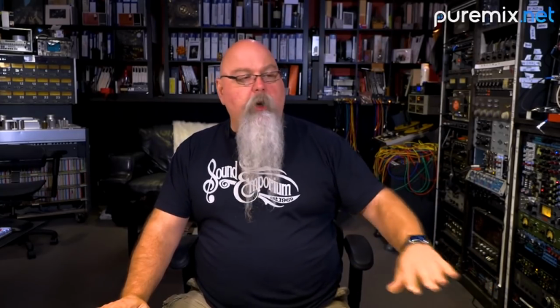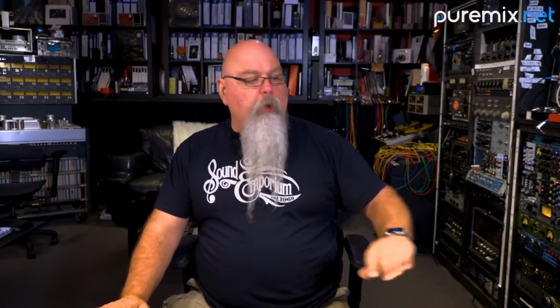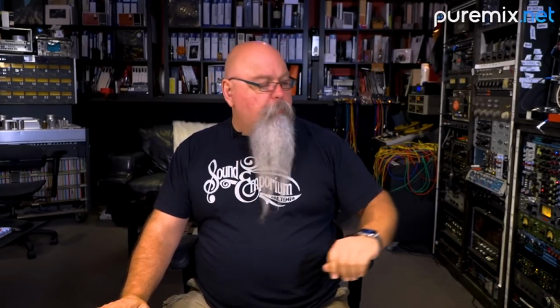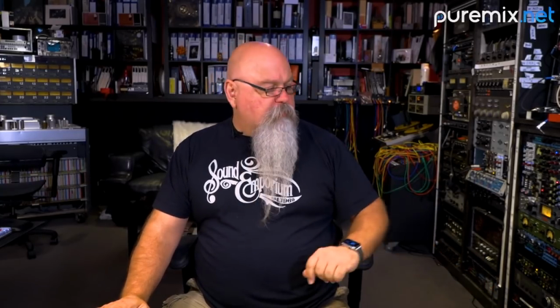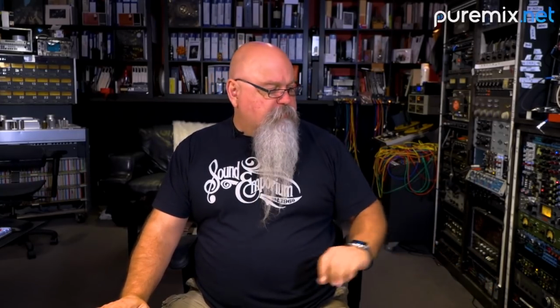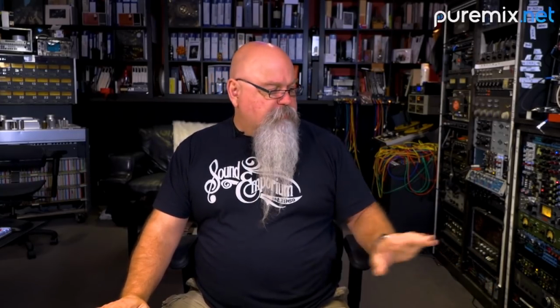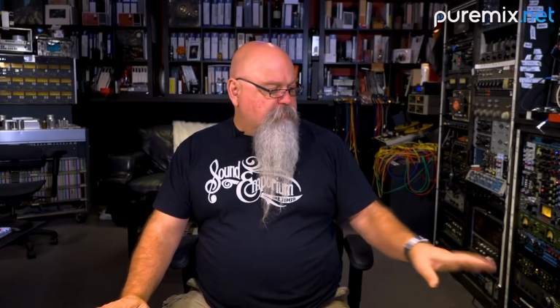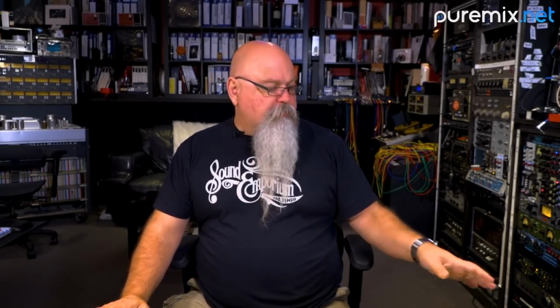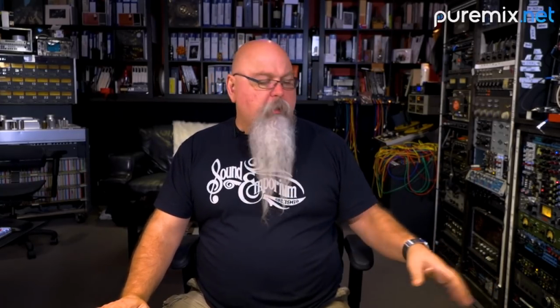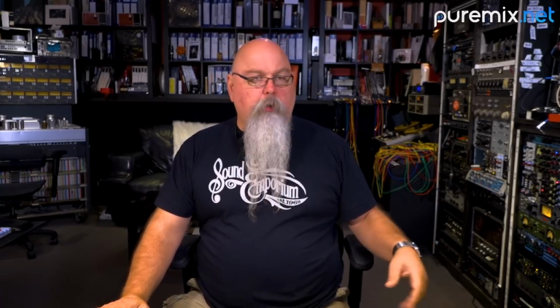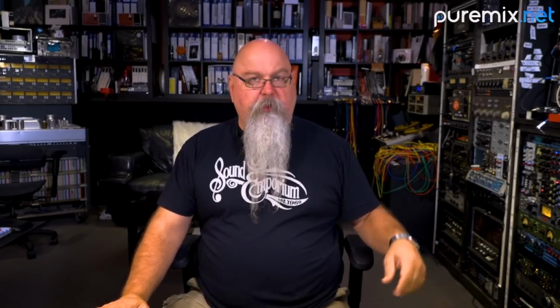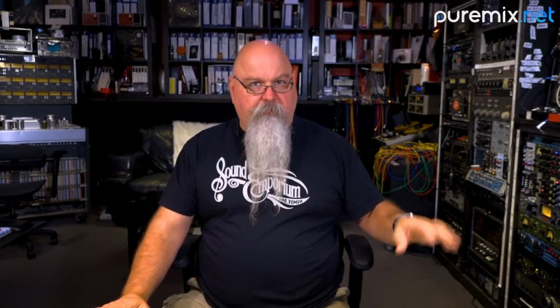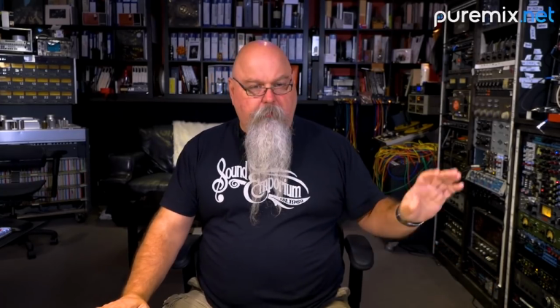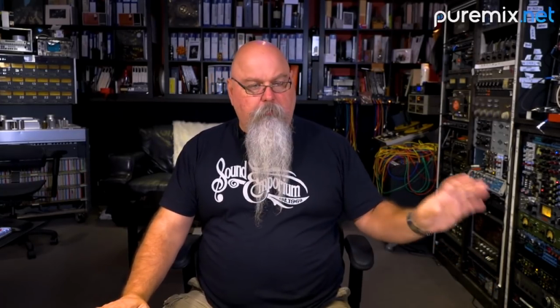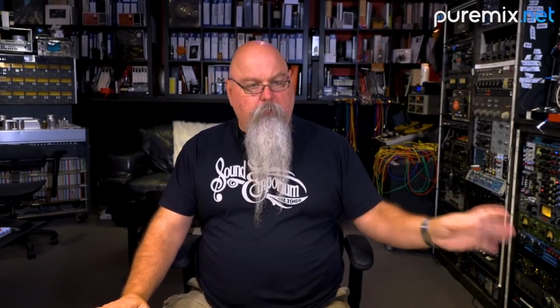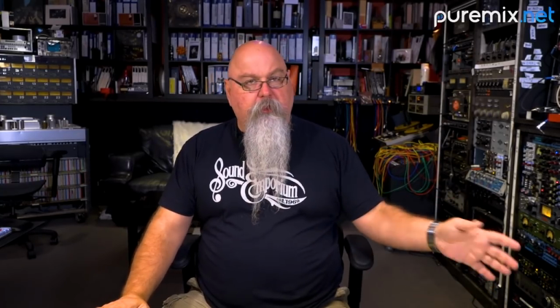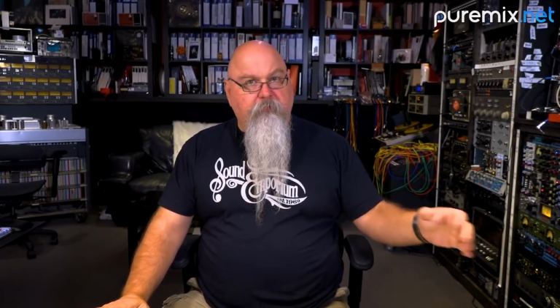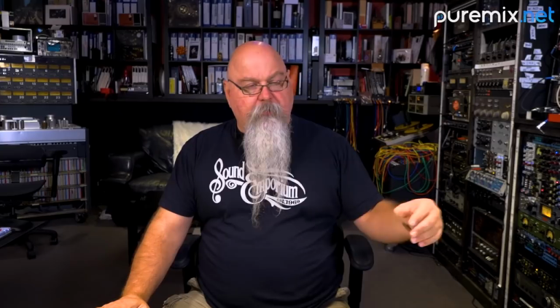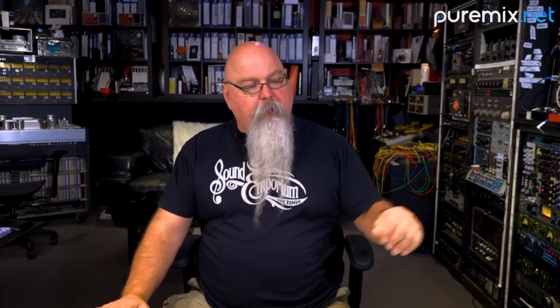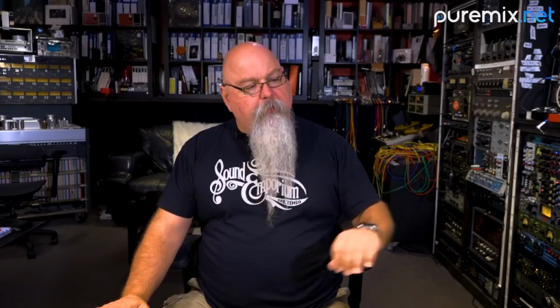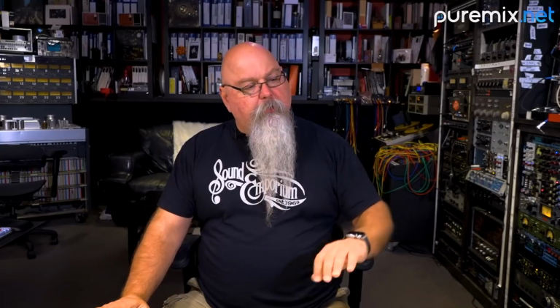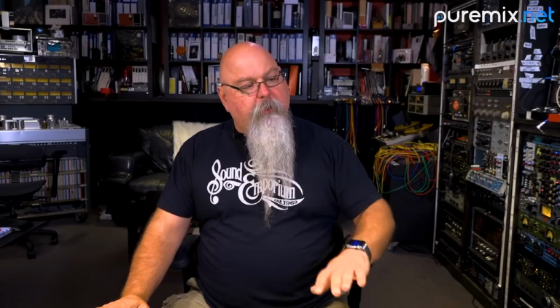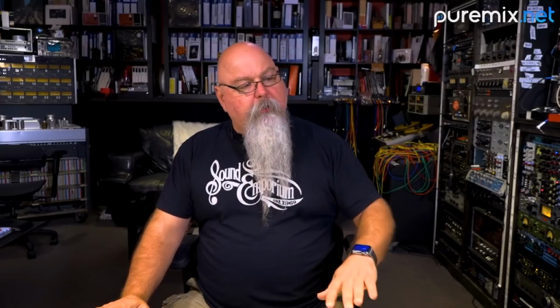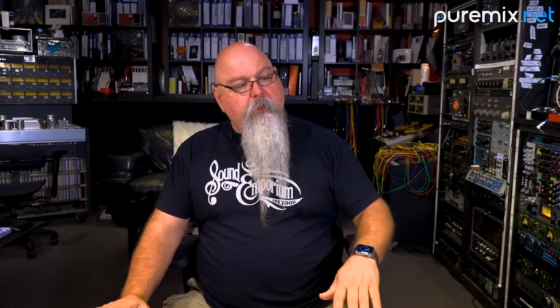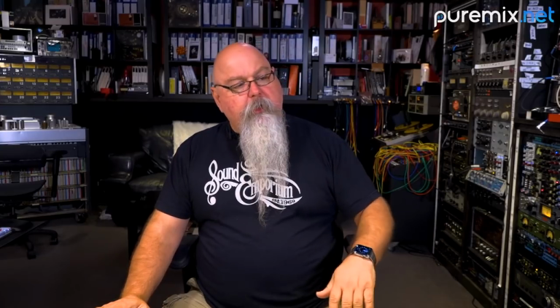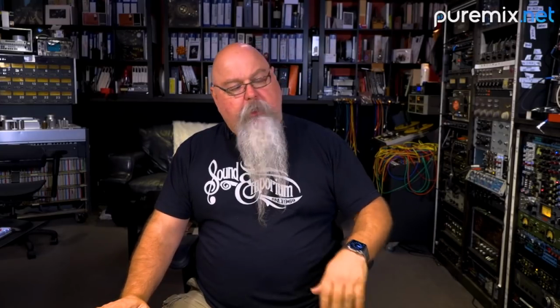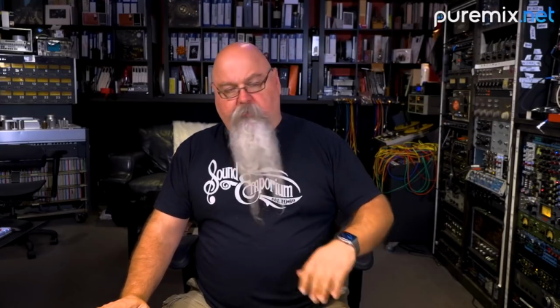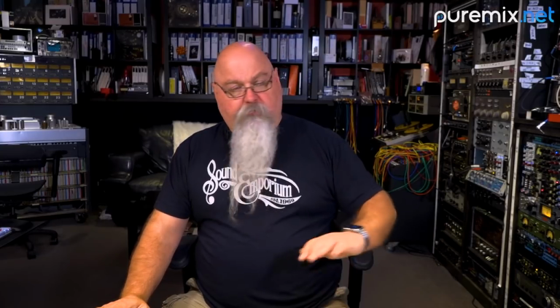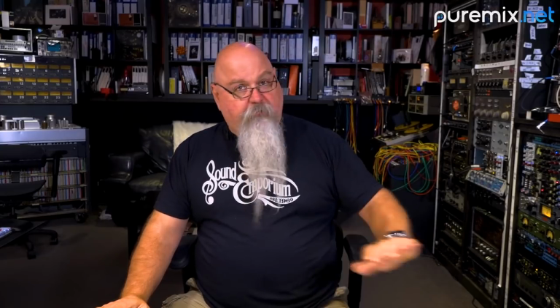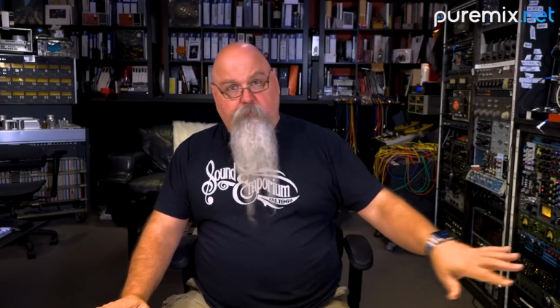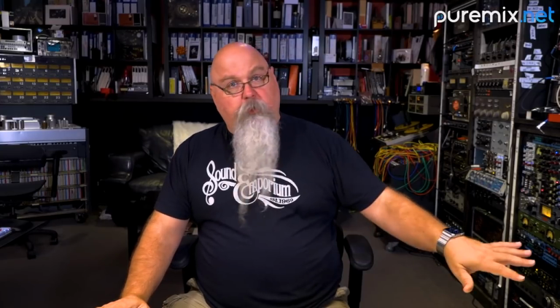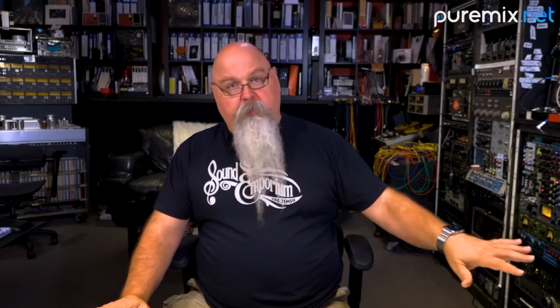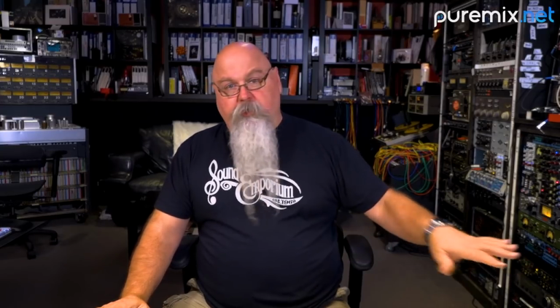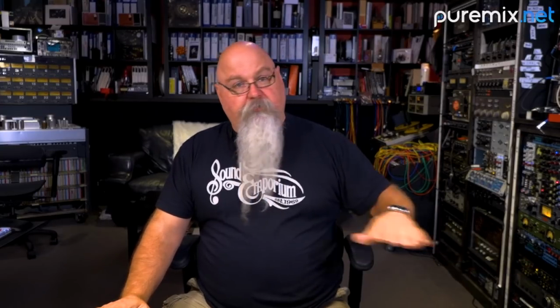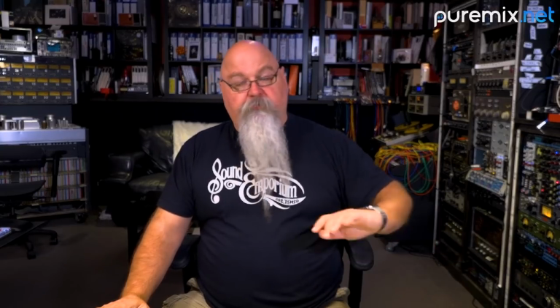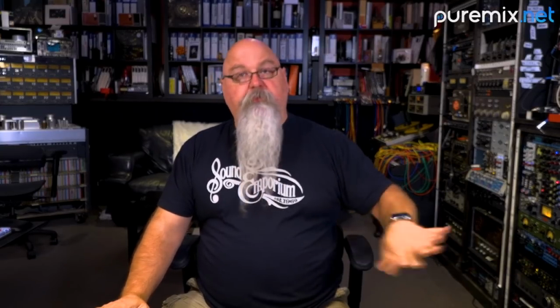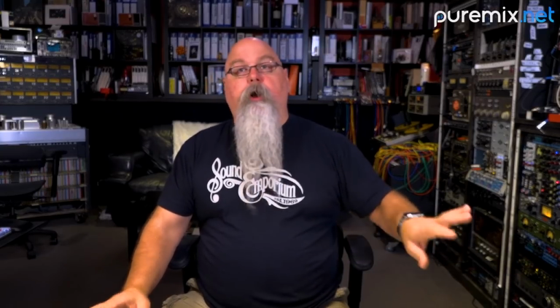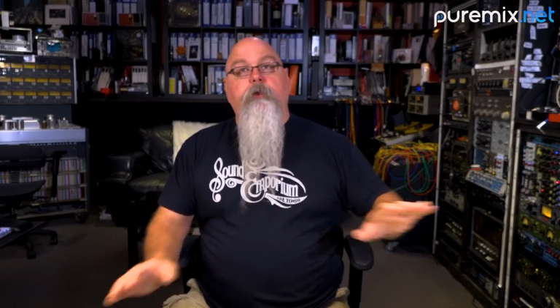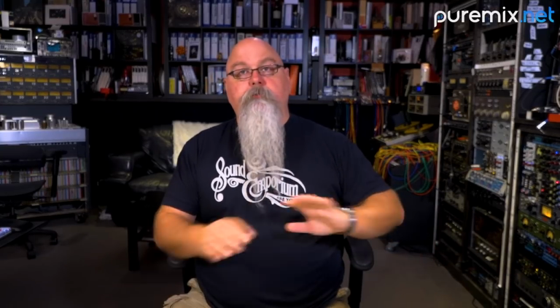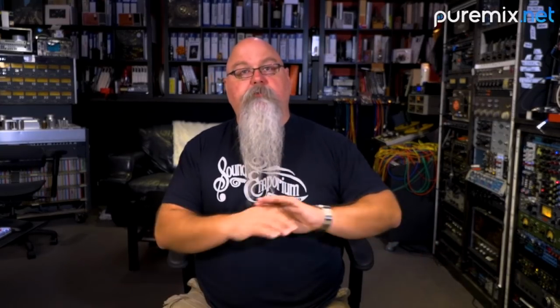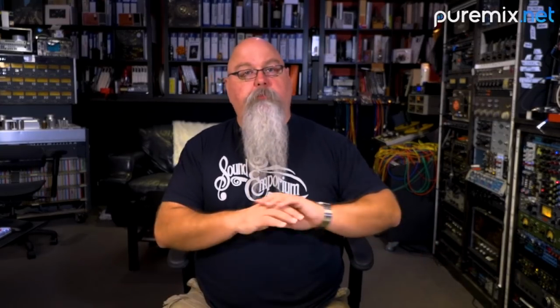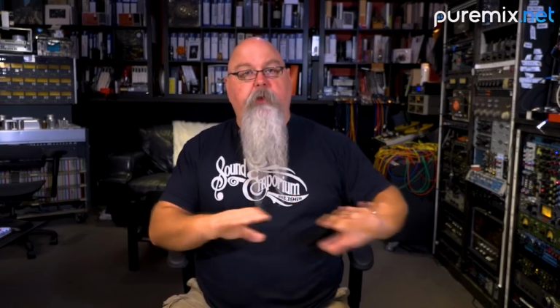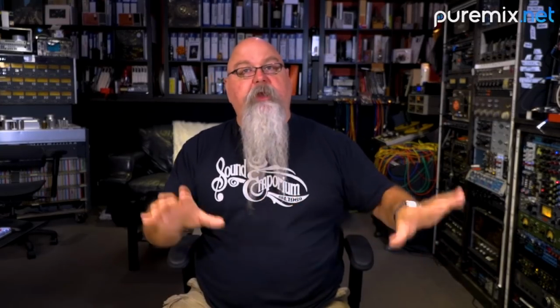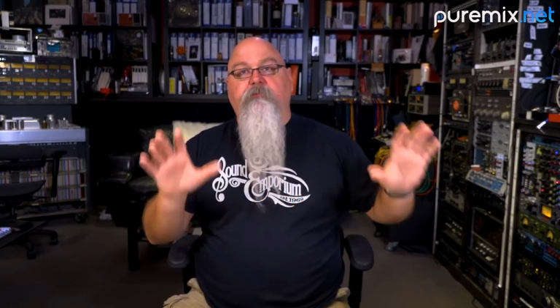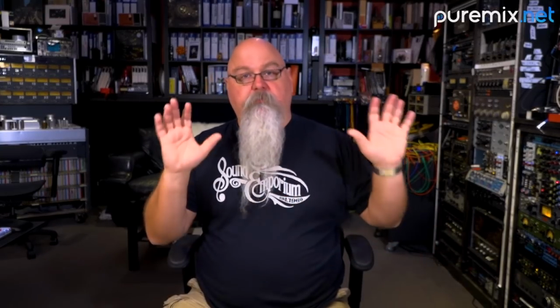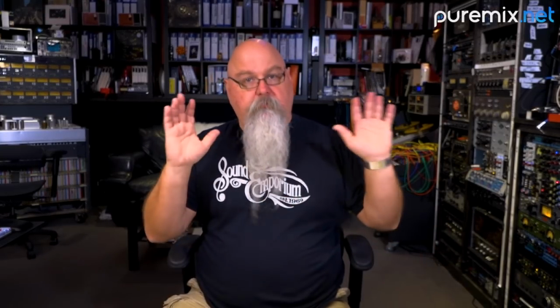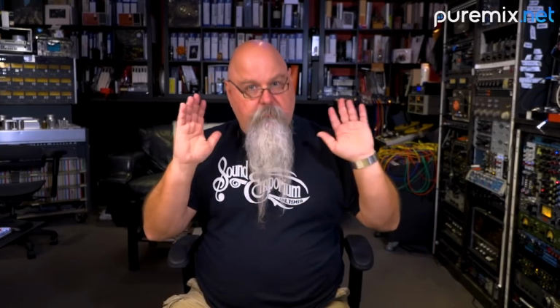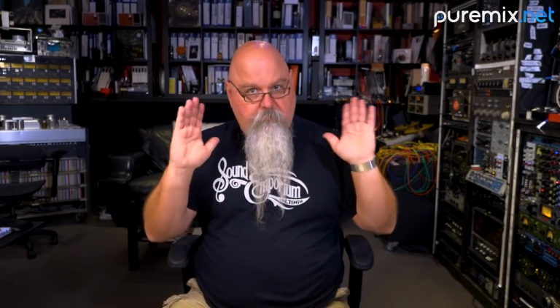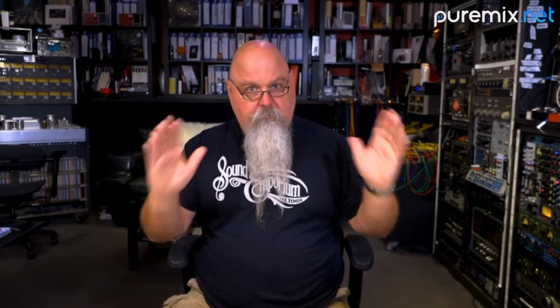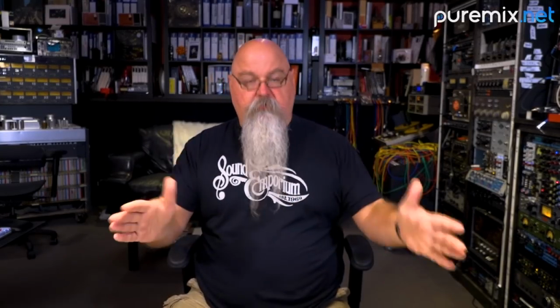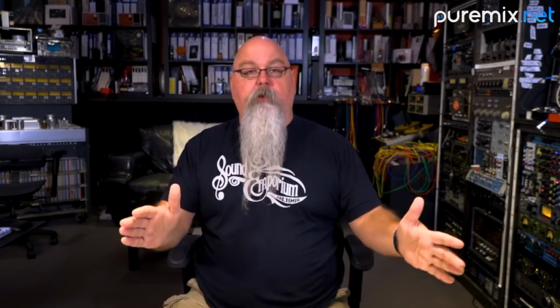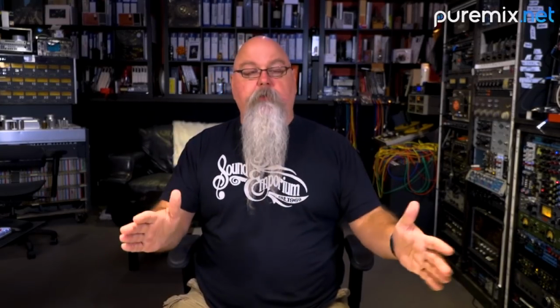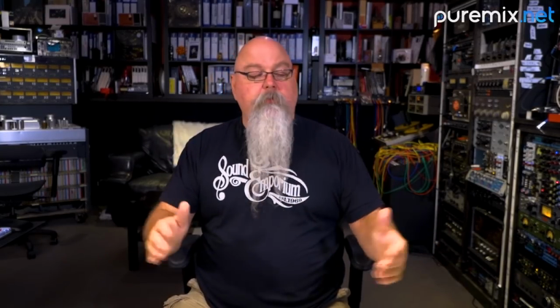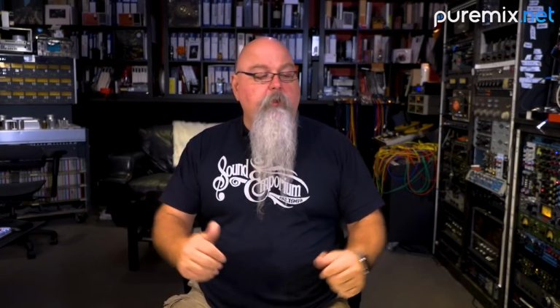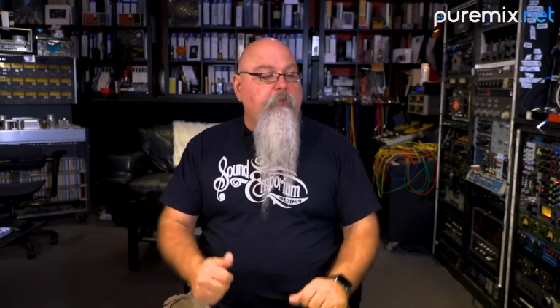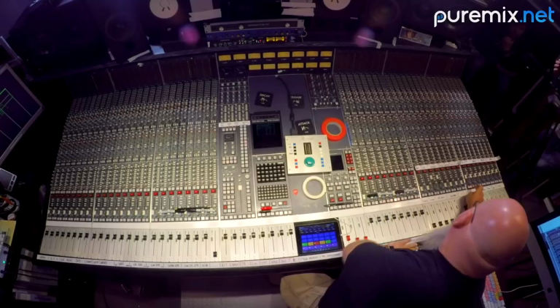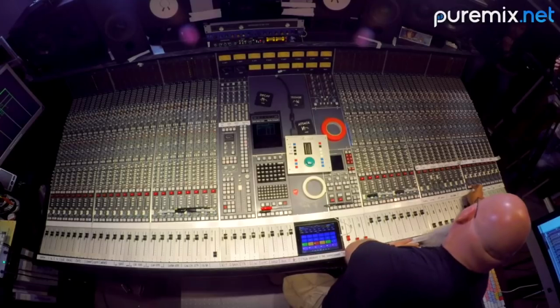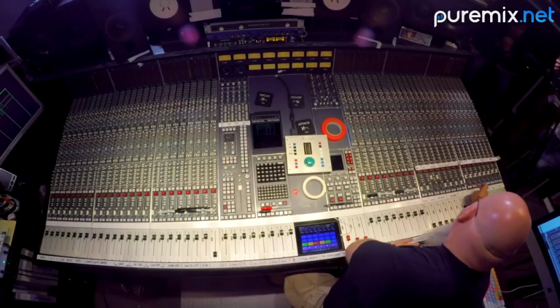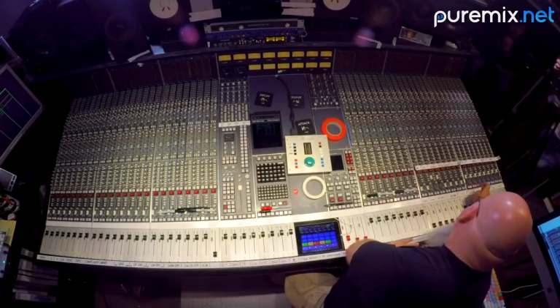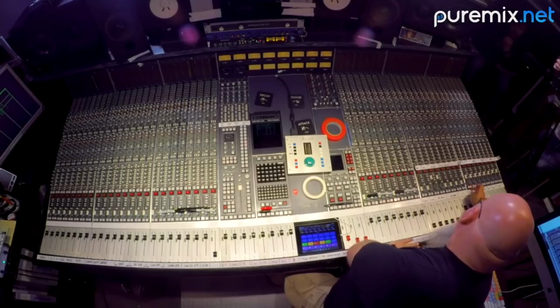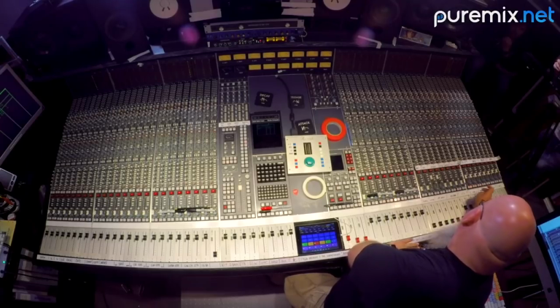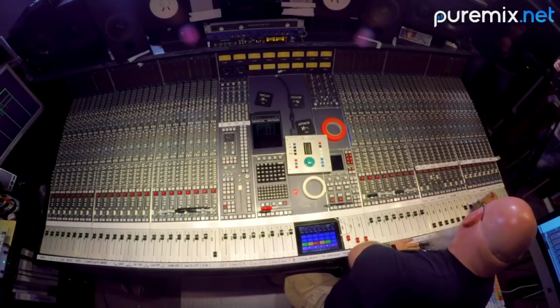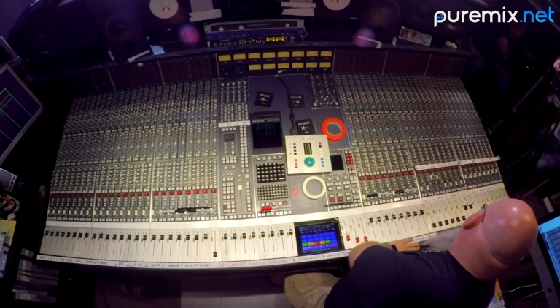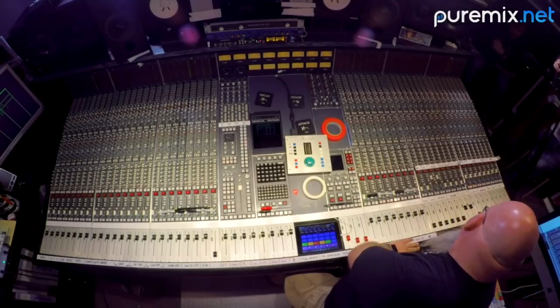The mono bus is just the mono bus, so we'll get to that in a minute. It's done — it's baked.